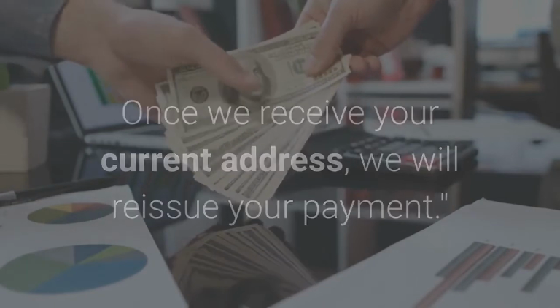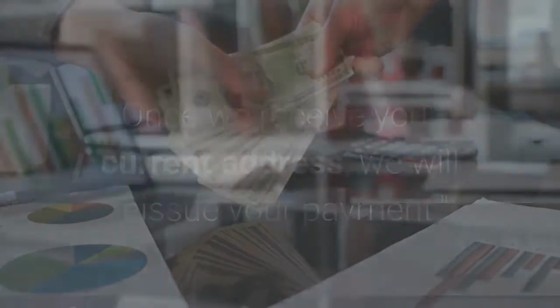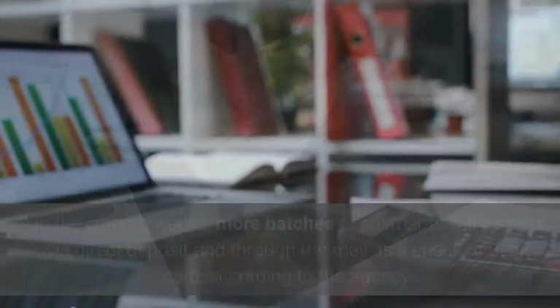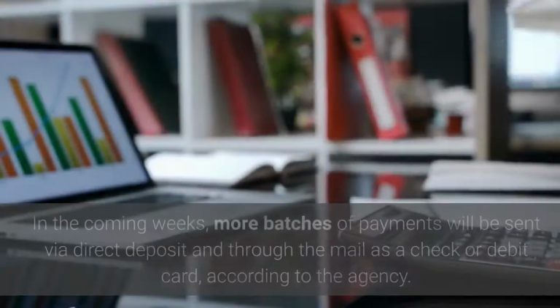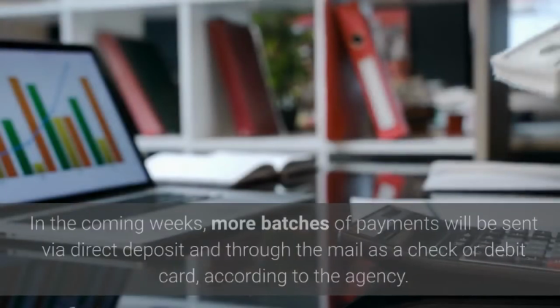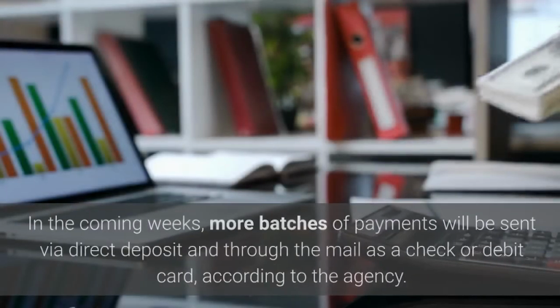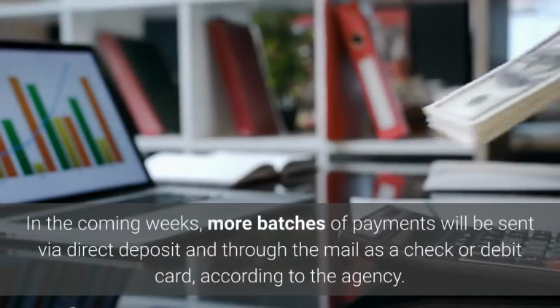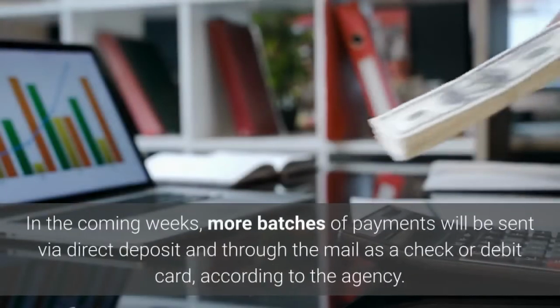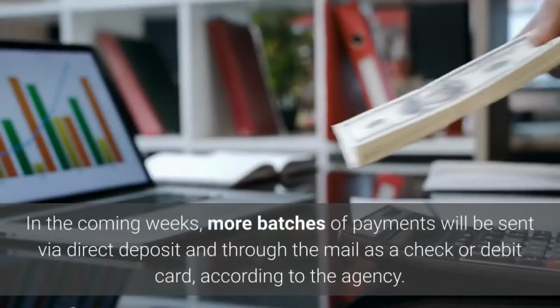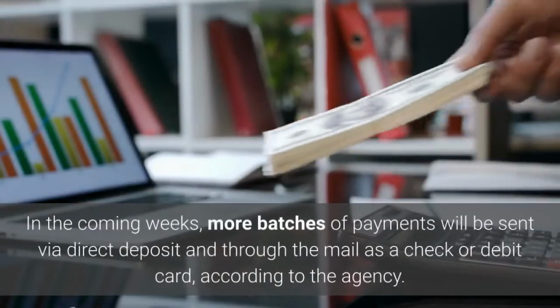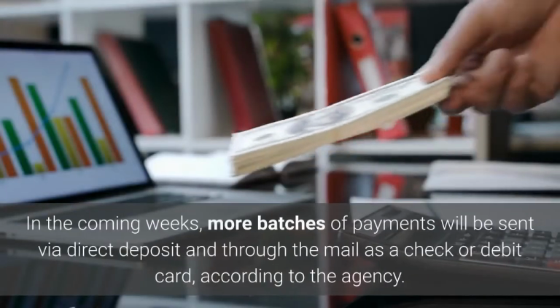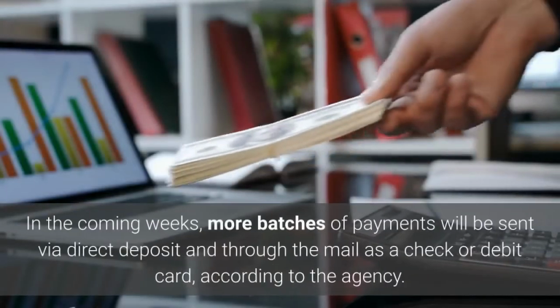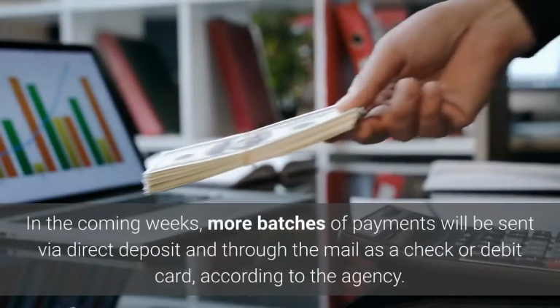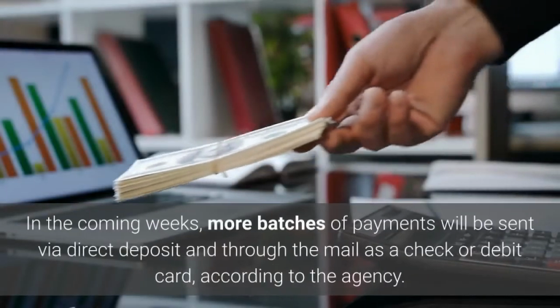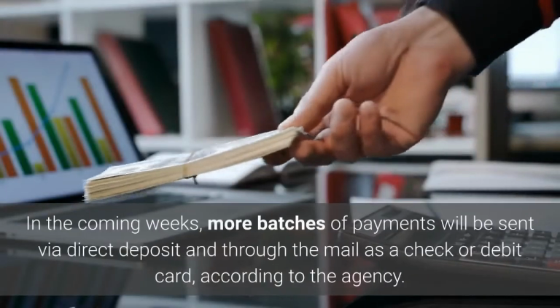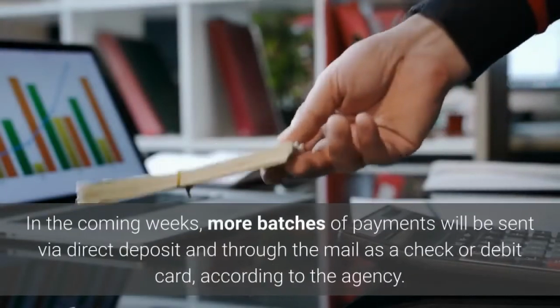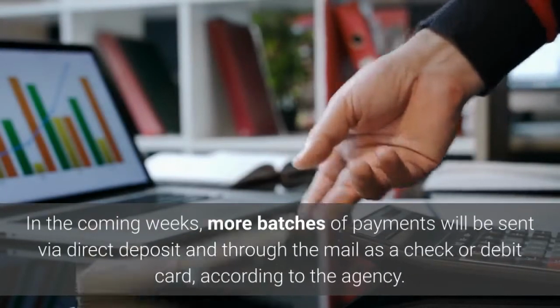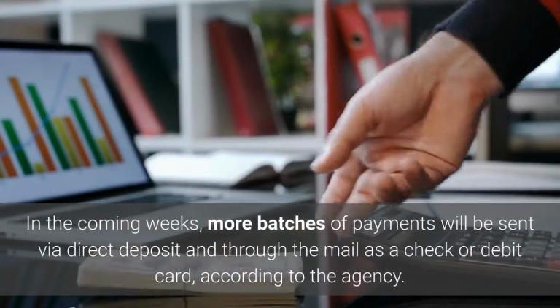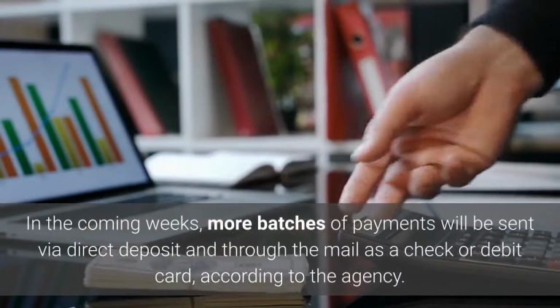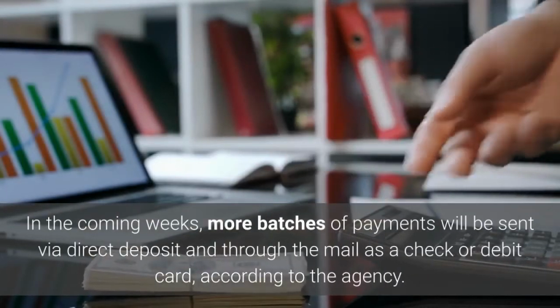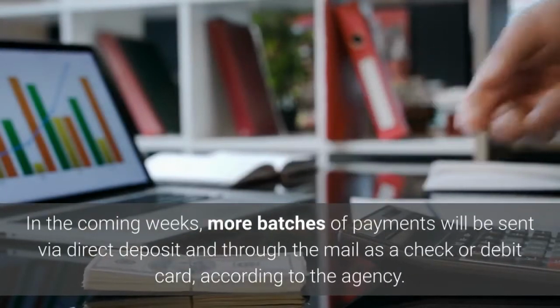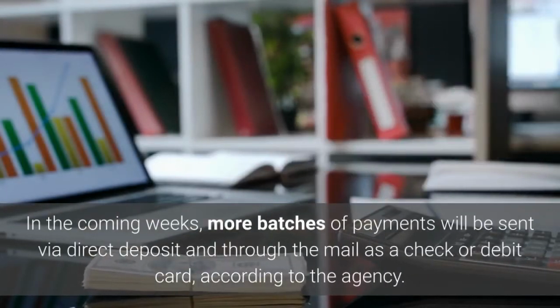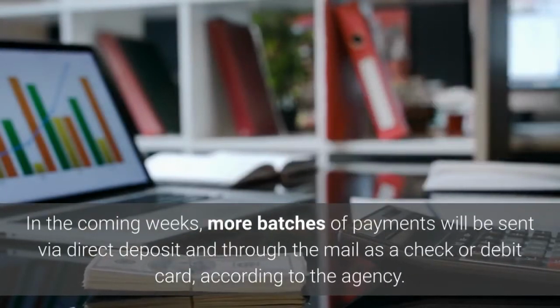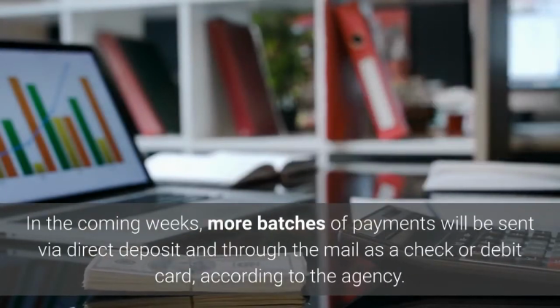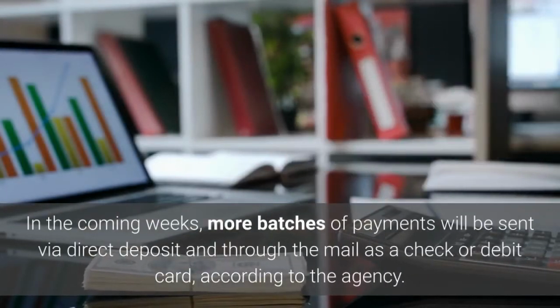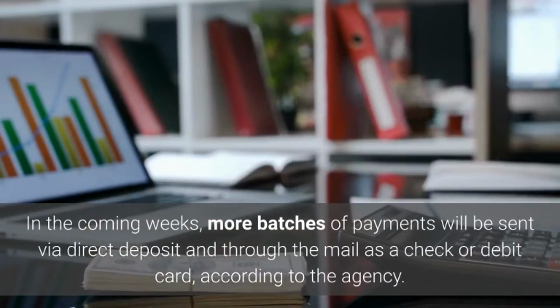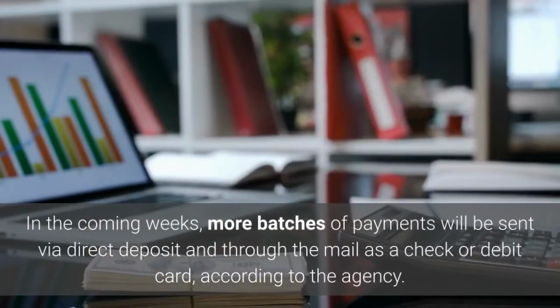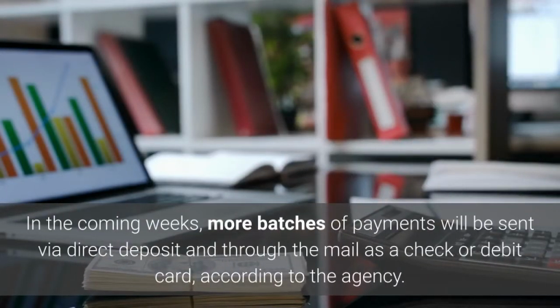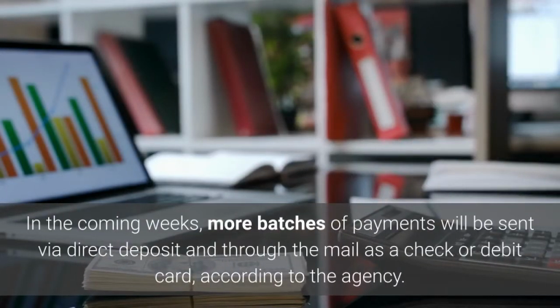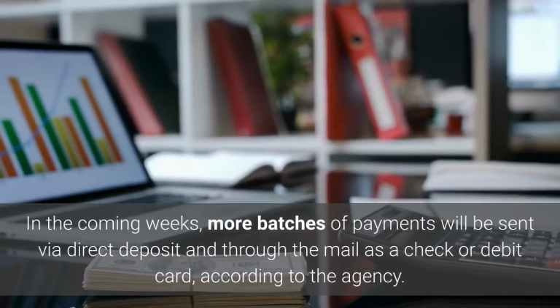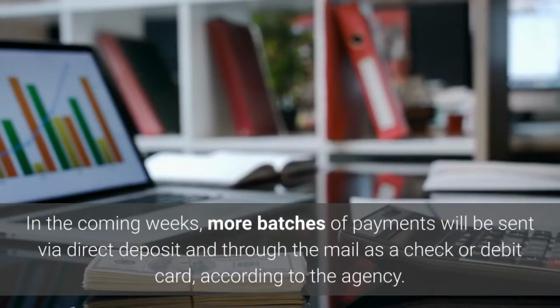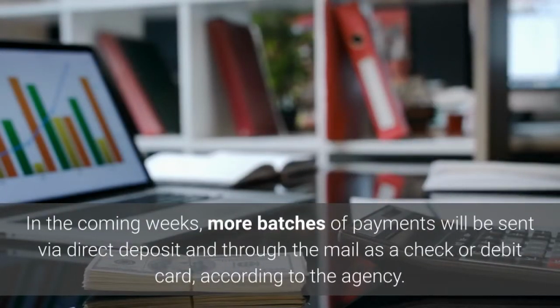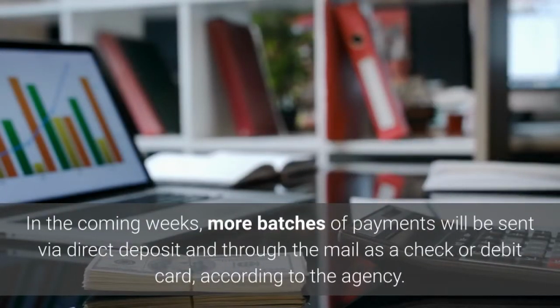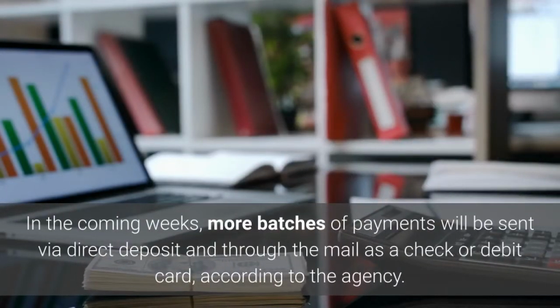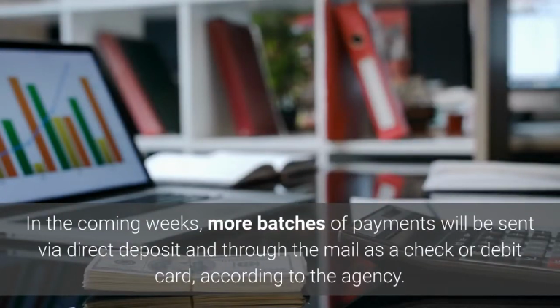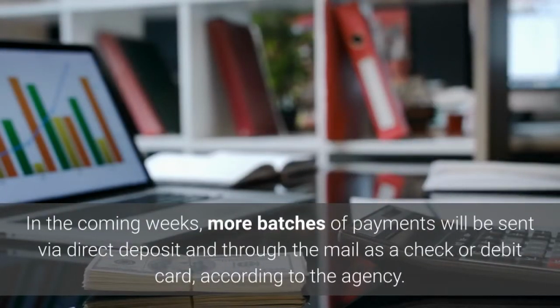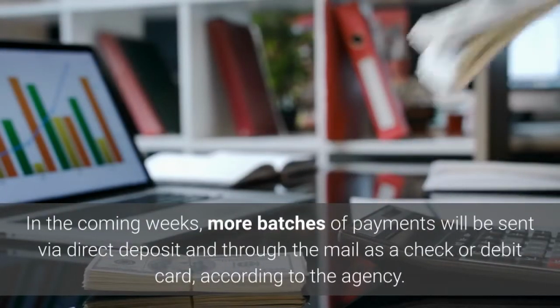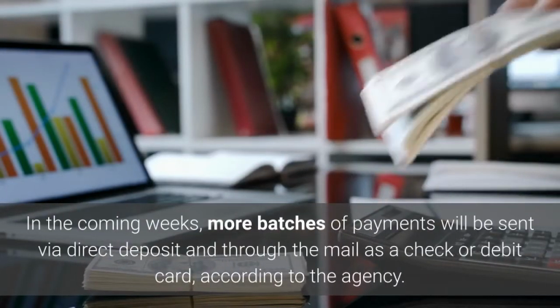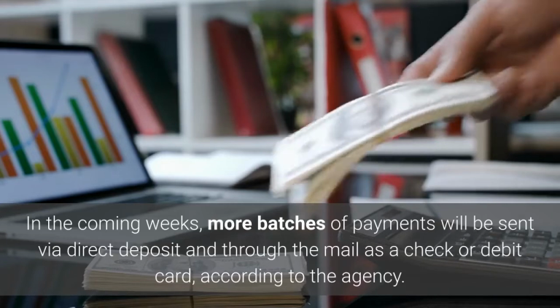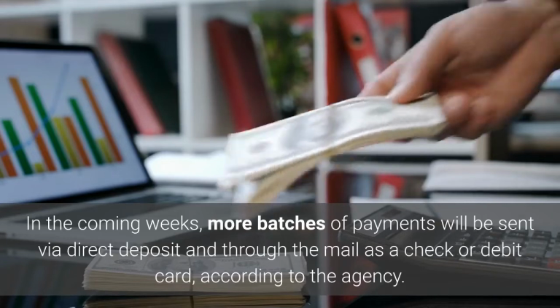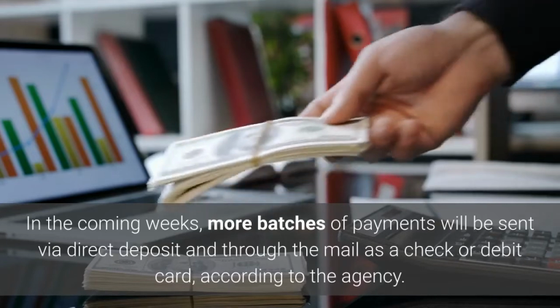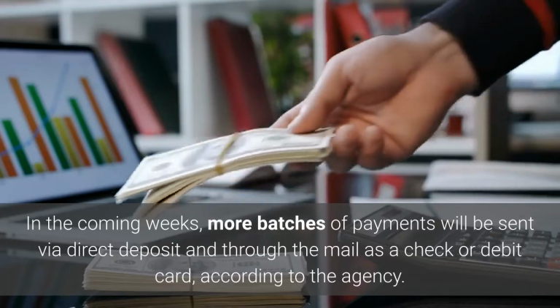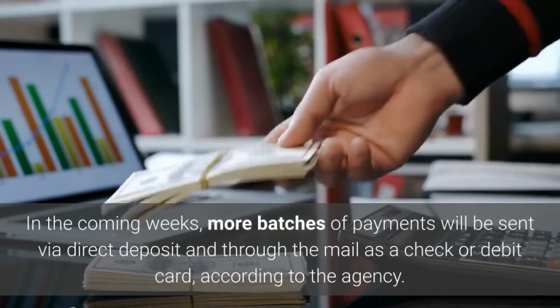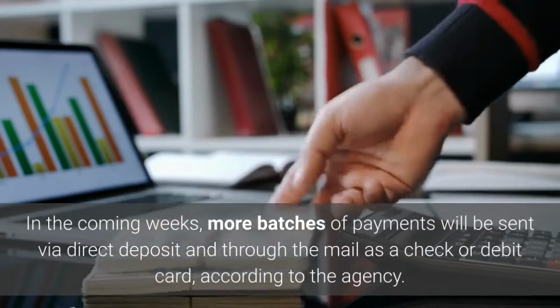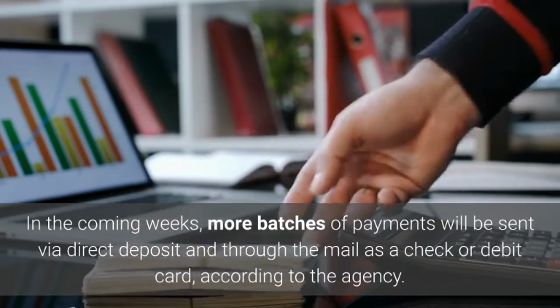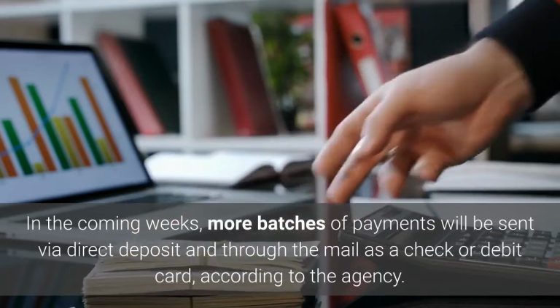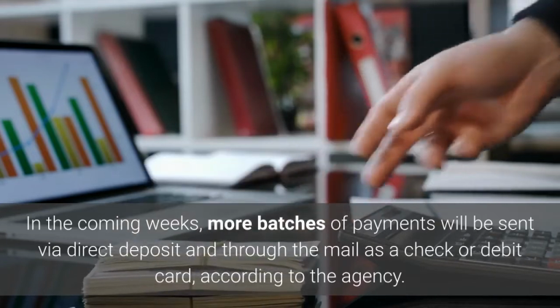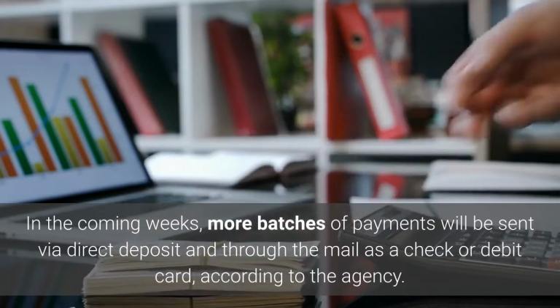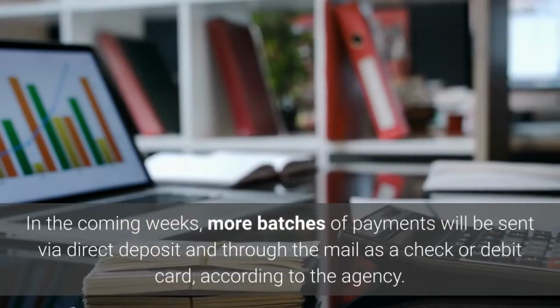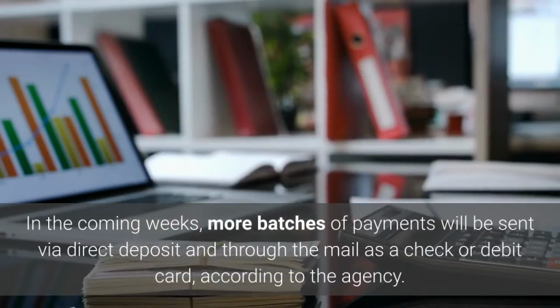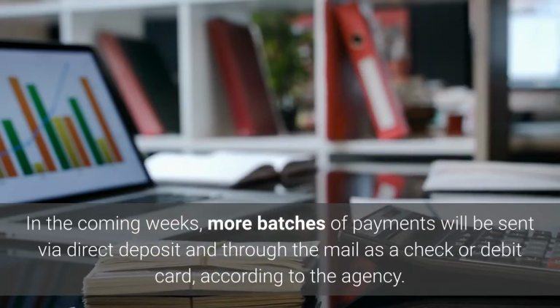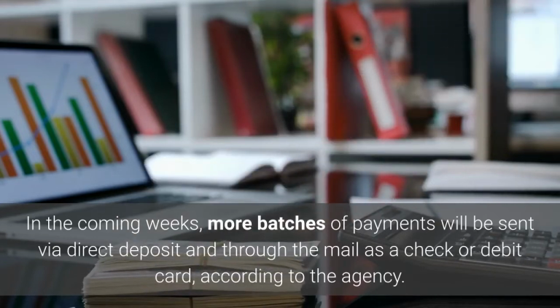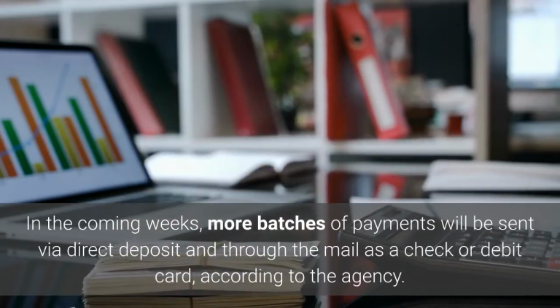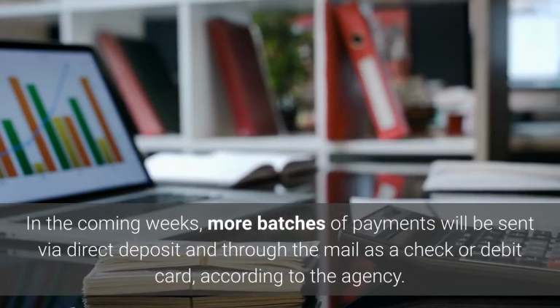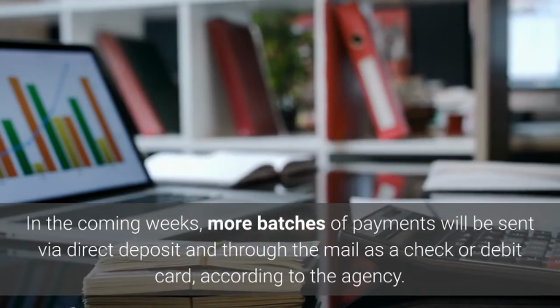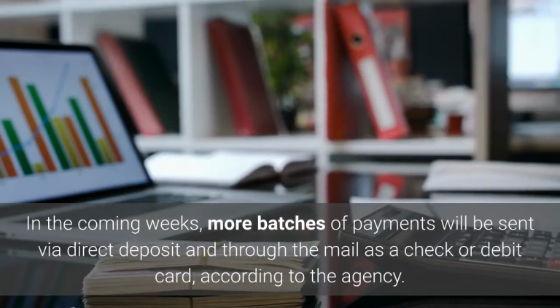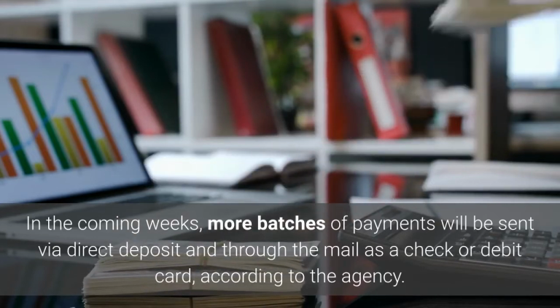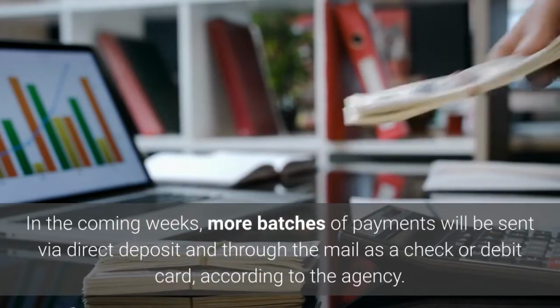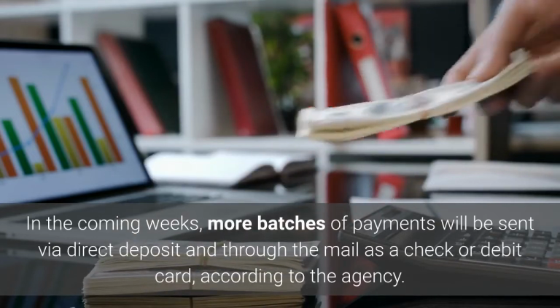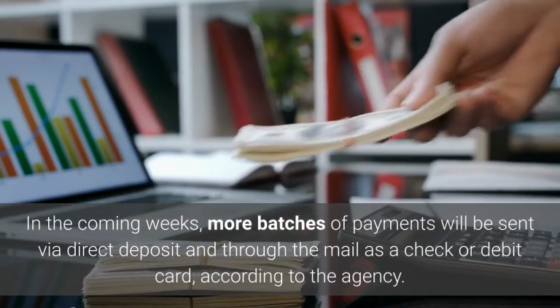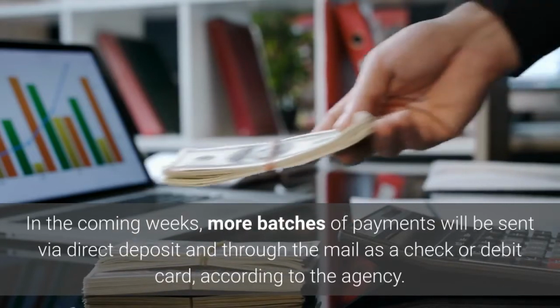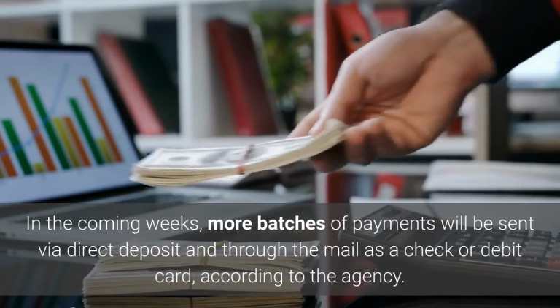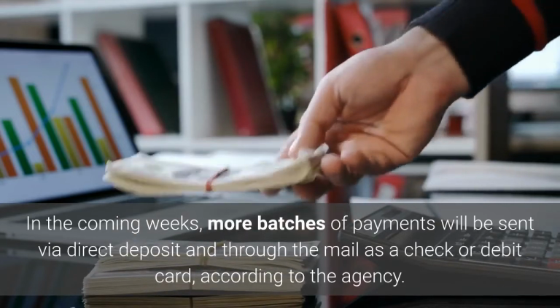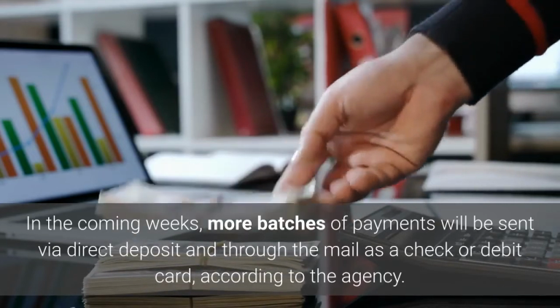In the coming weeks, more batches of payments will be sent via direct deposit and through the mail as a check or debit card, according to the agency.